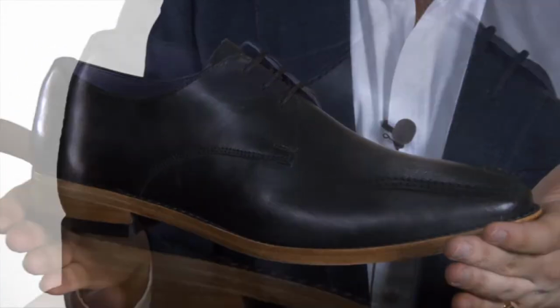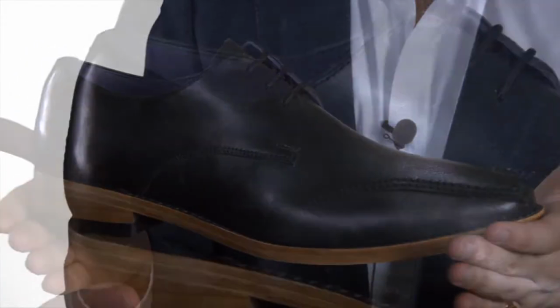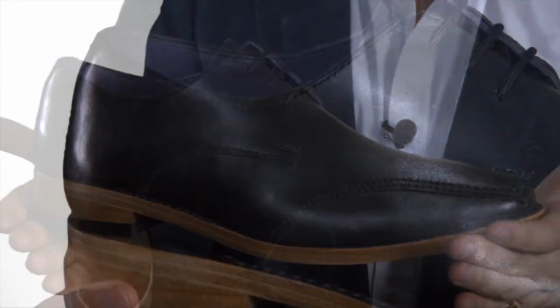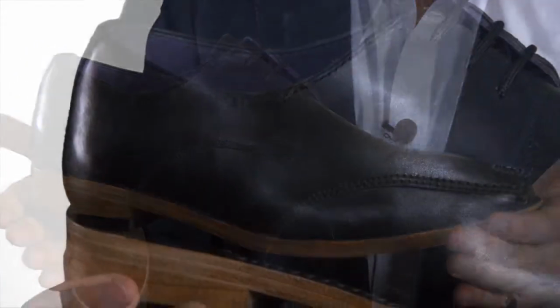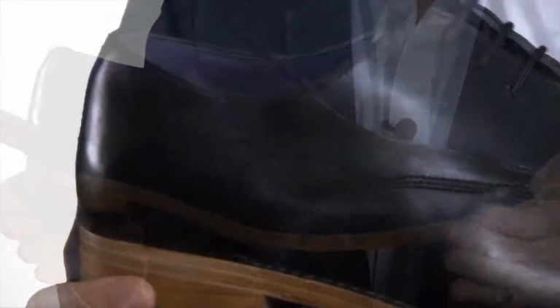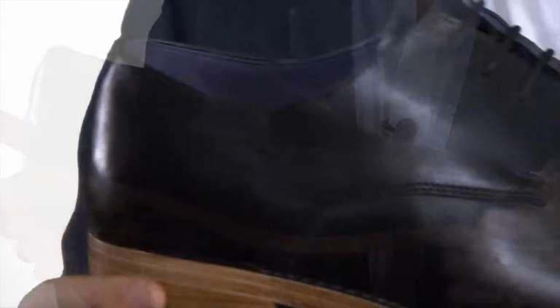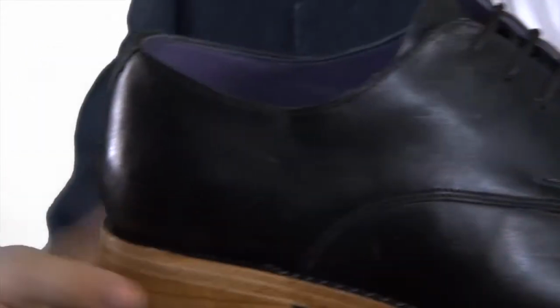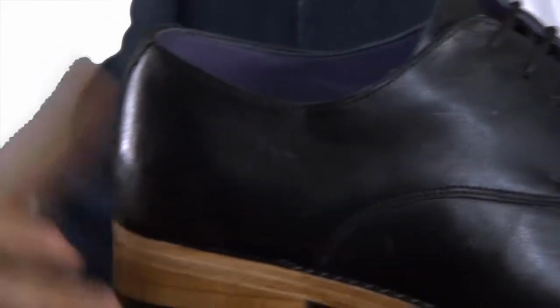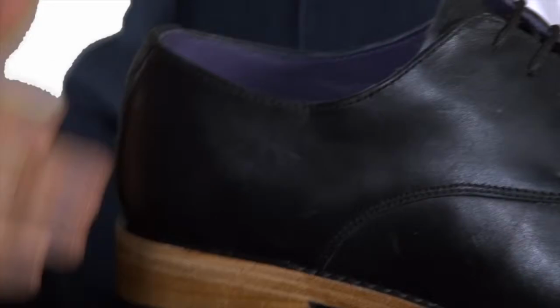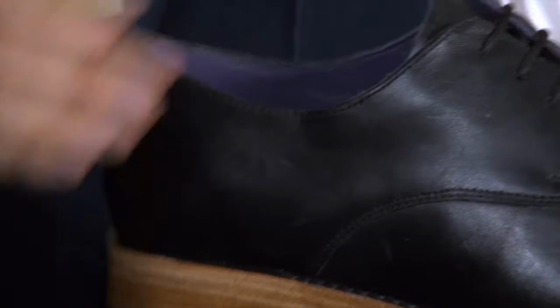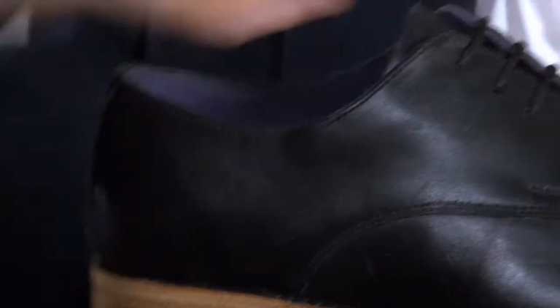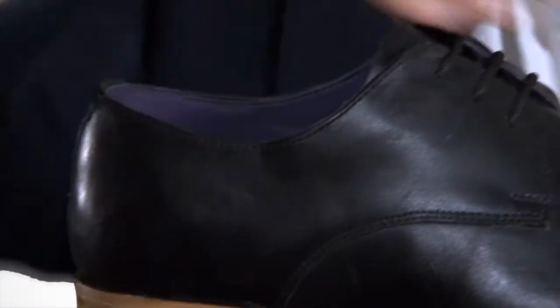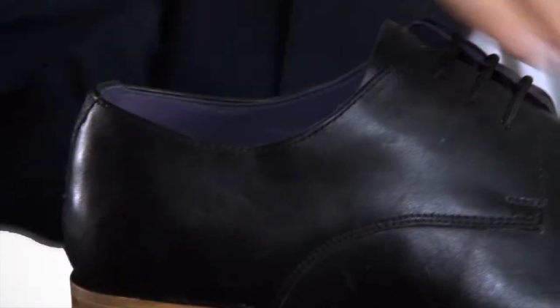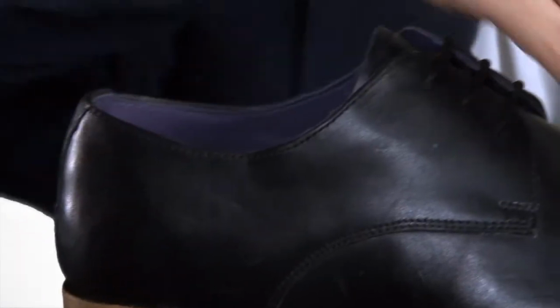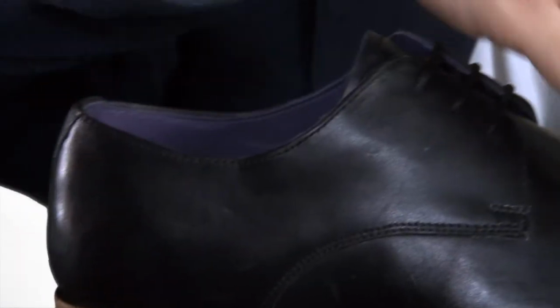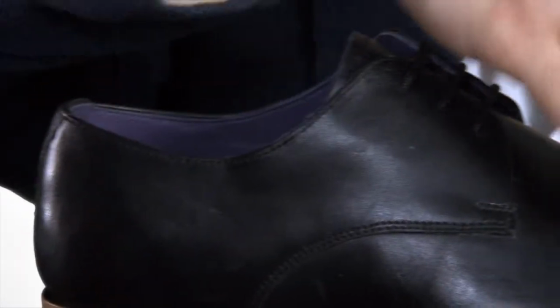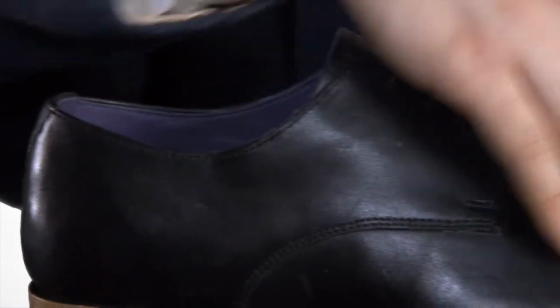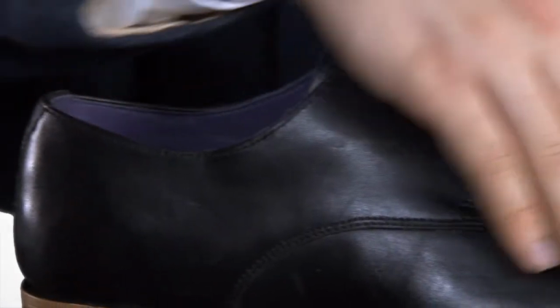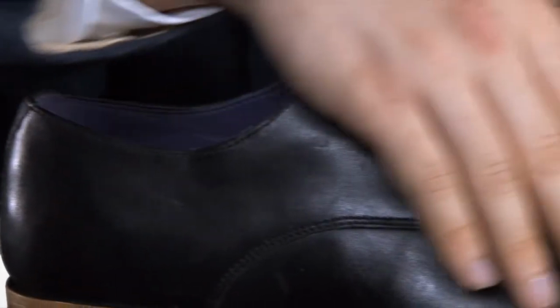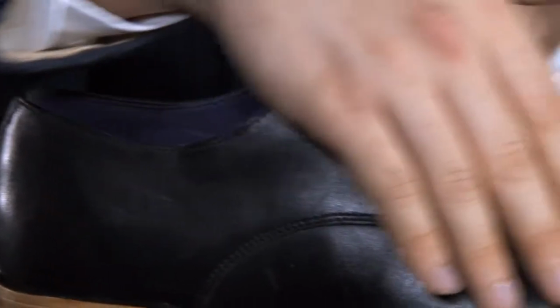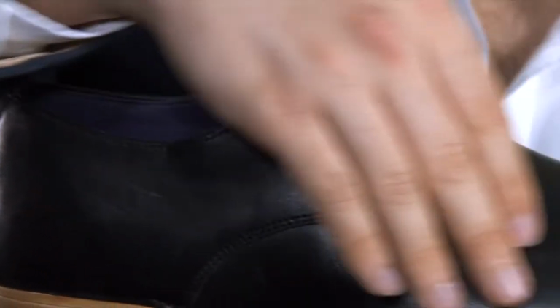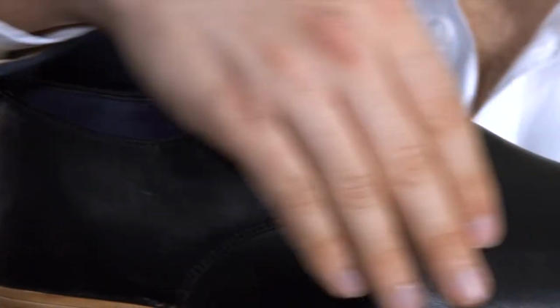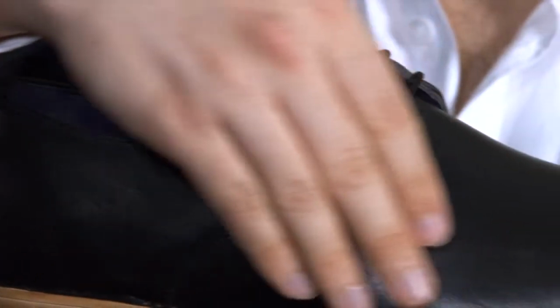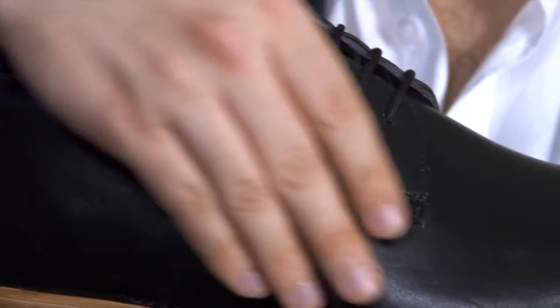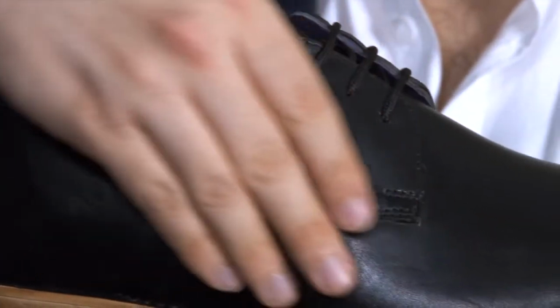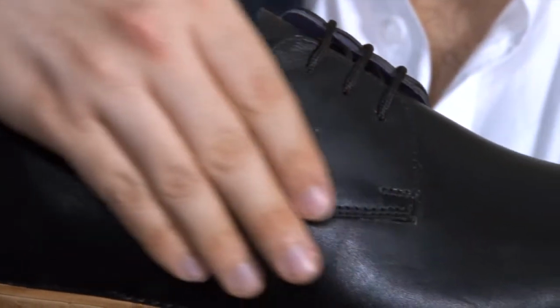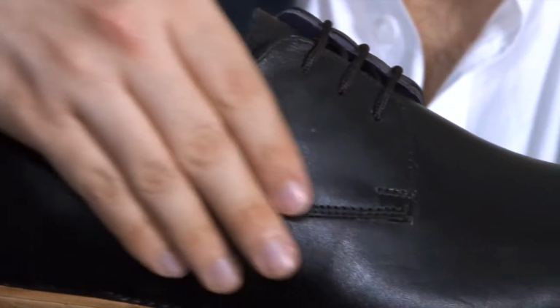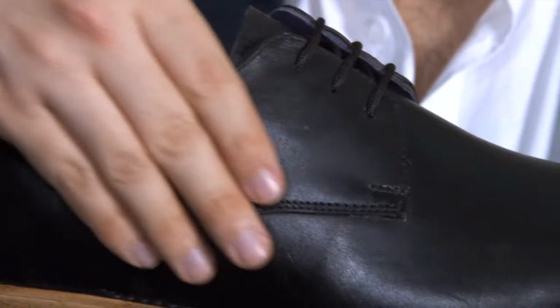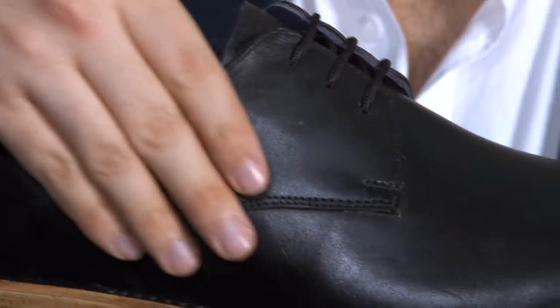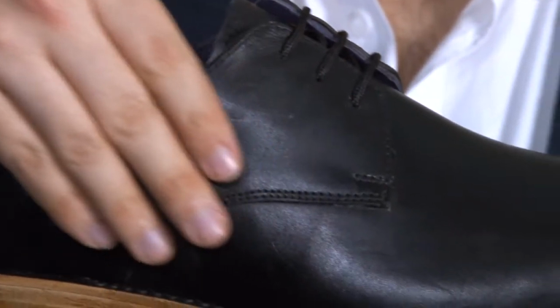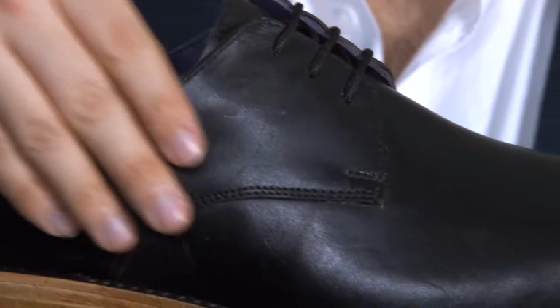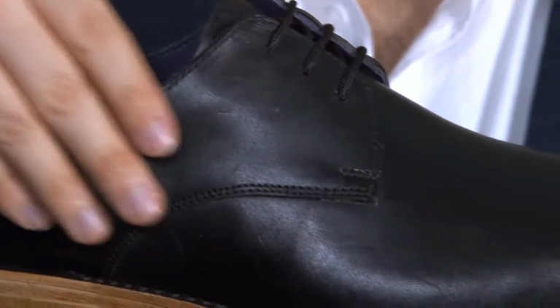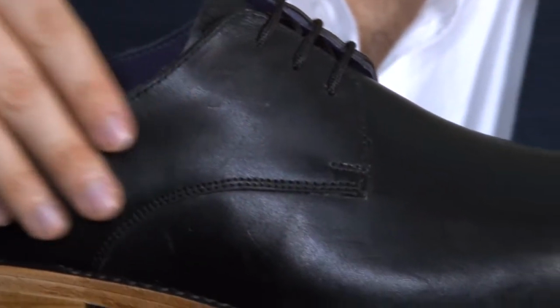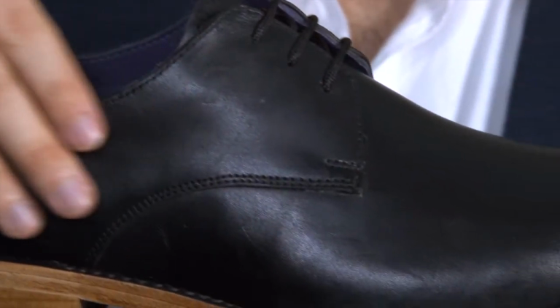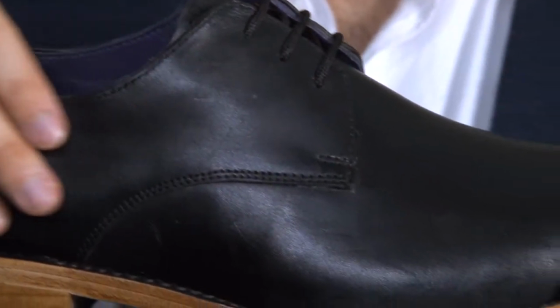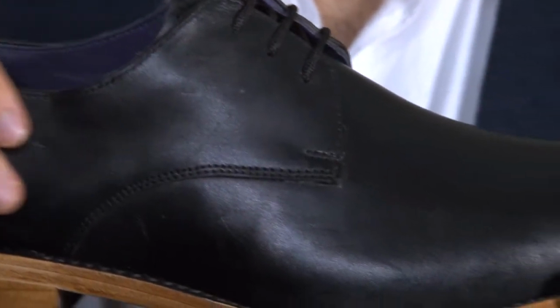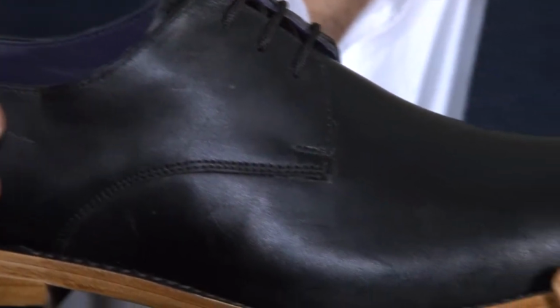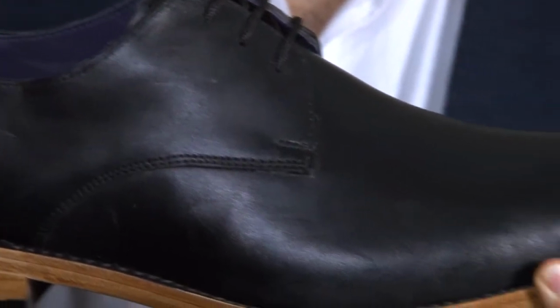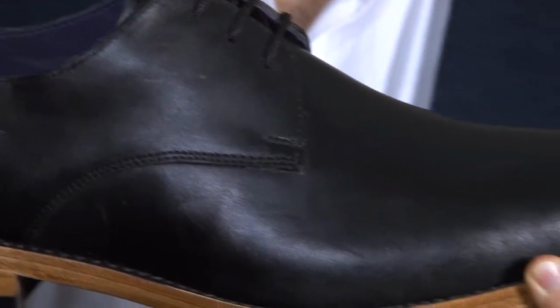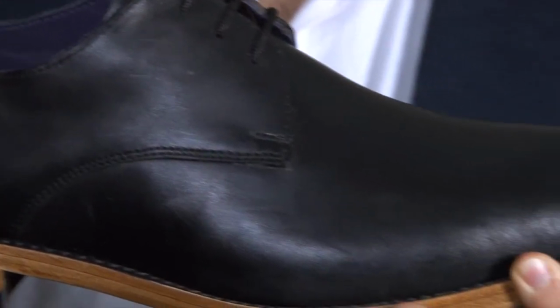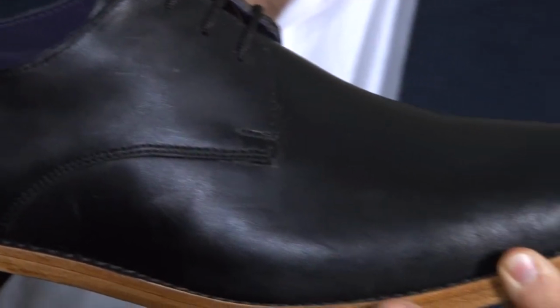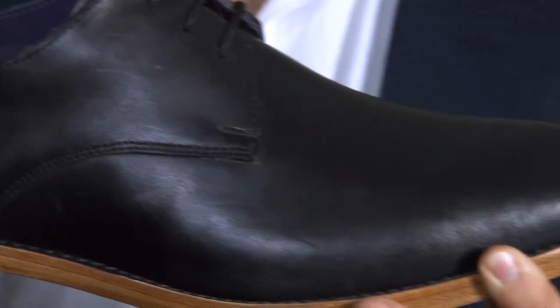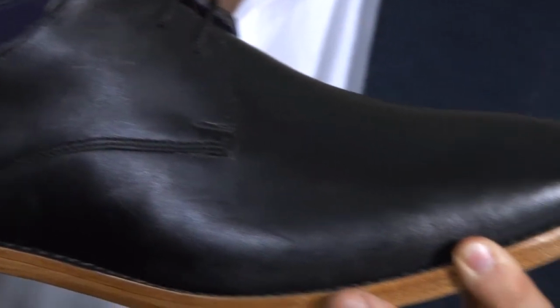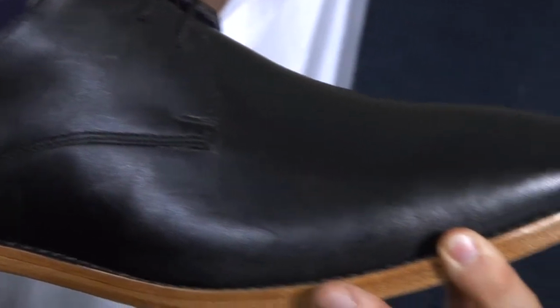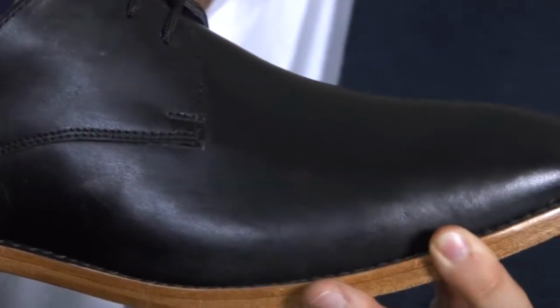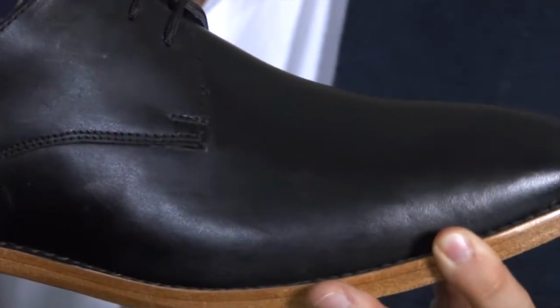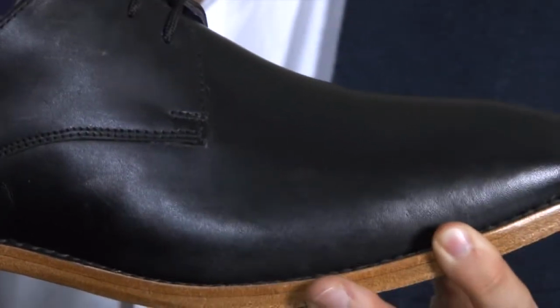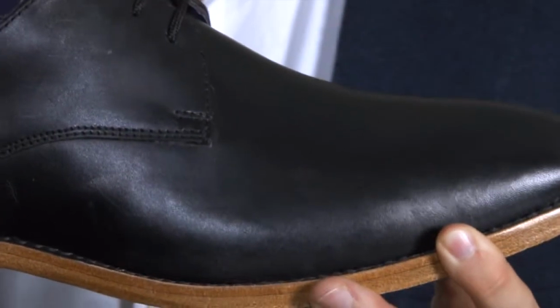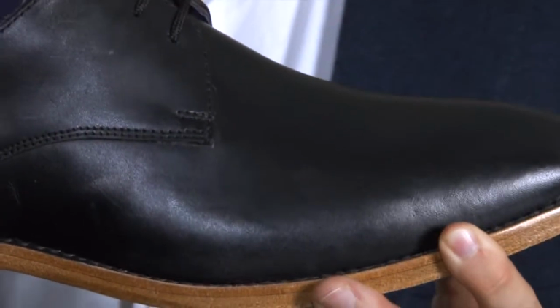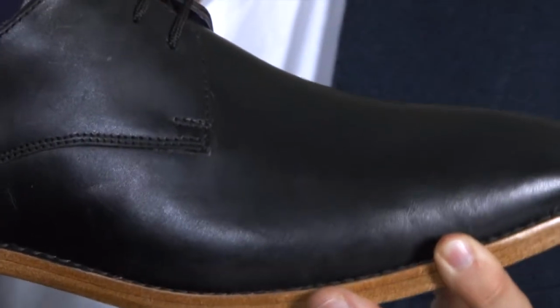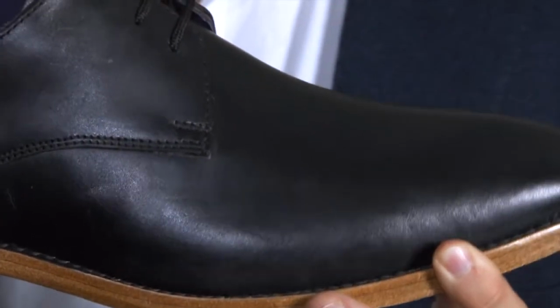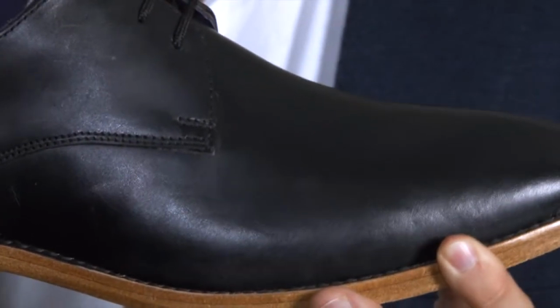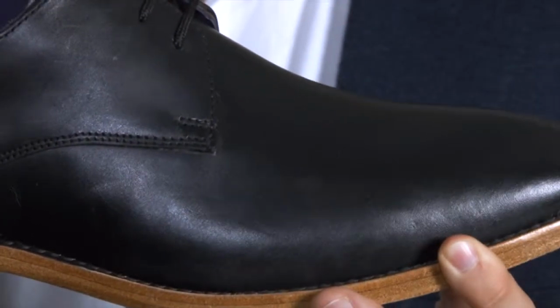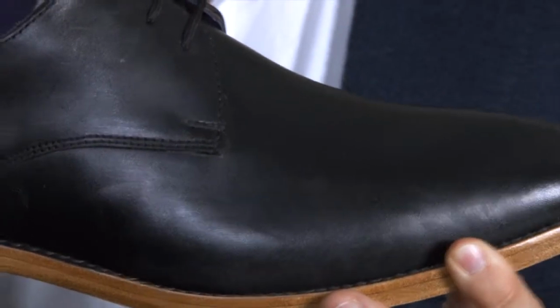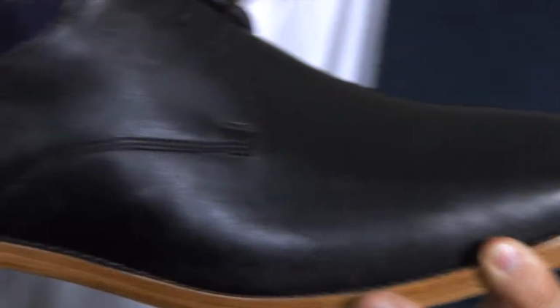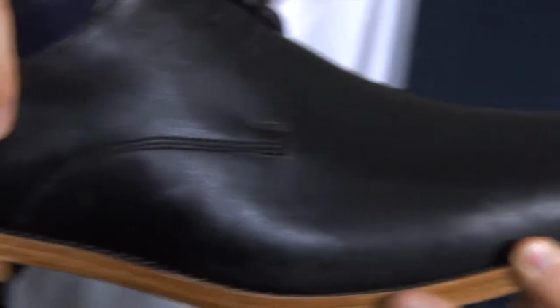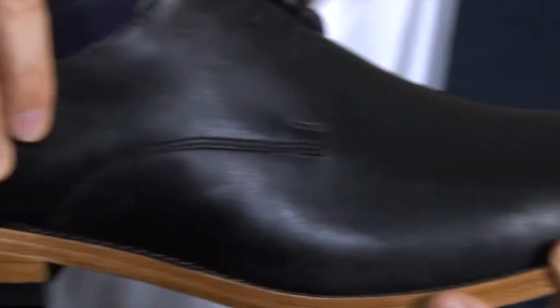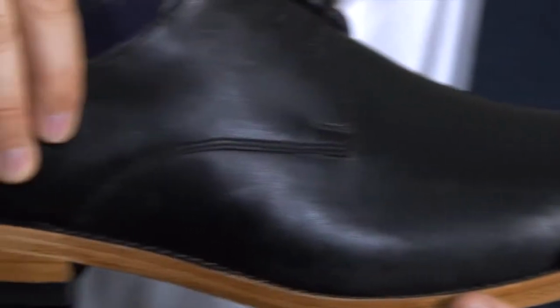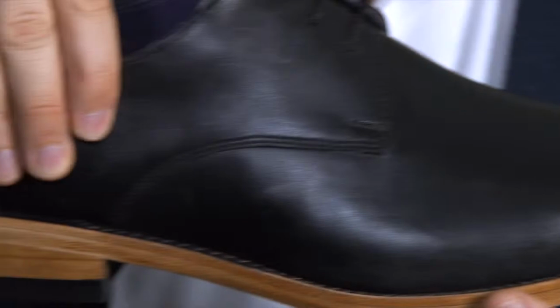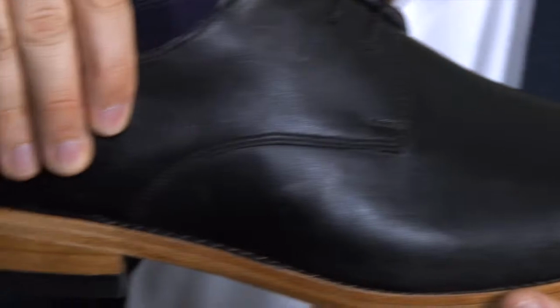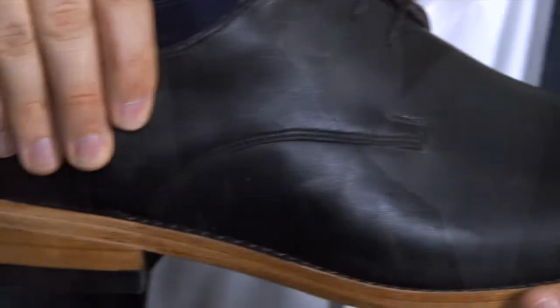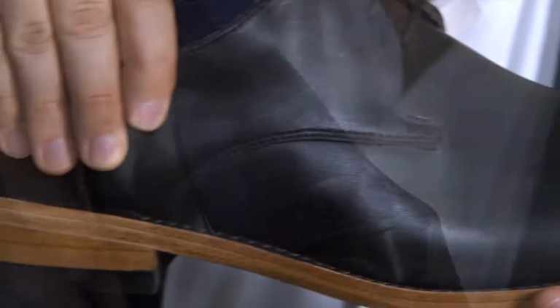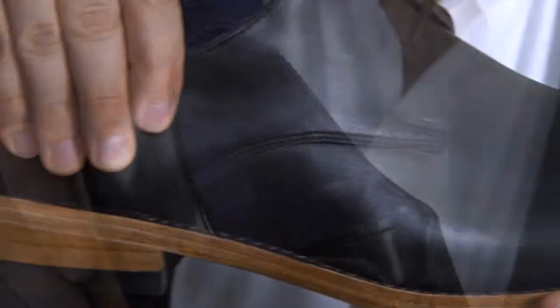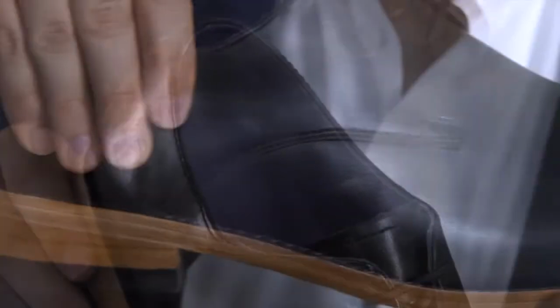The upper of this shoe is exquisitely handmade from the finest Italian leather — soft, supple, comfortable and durable.